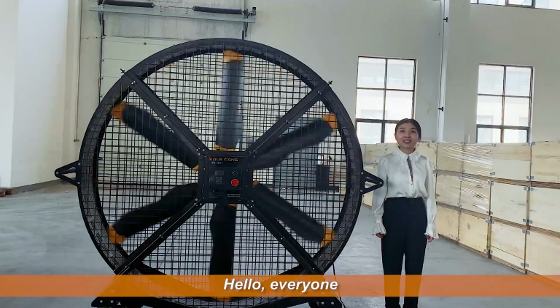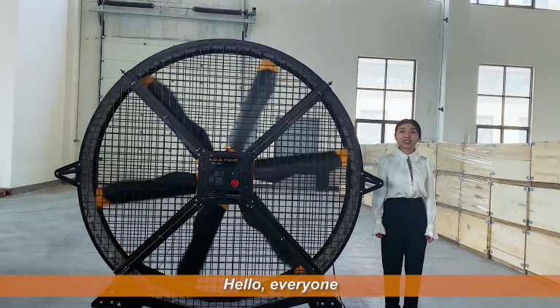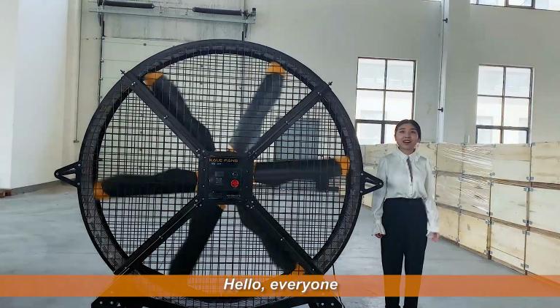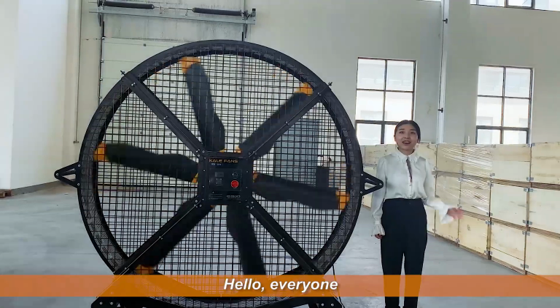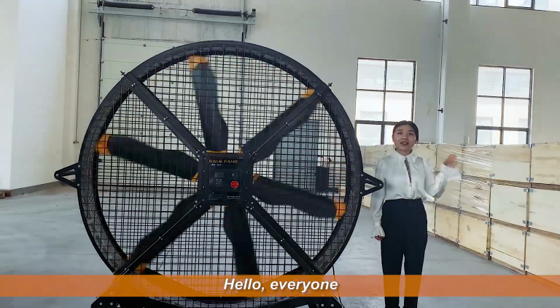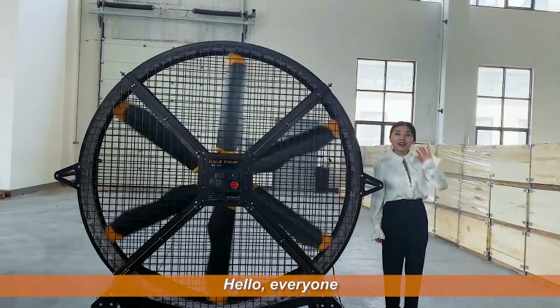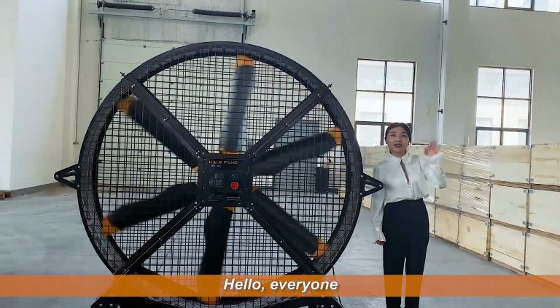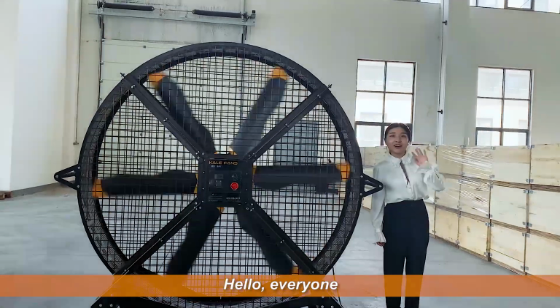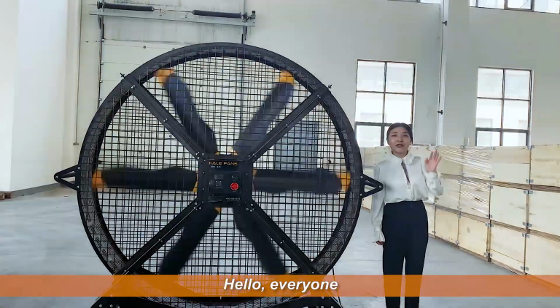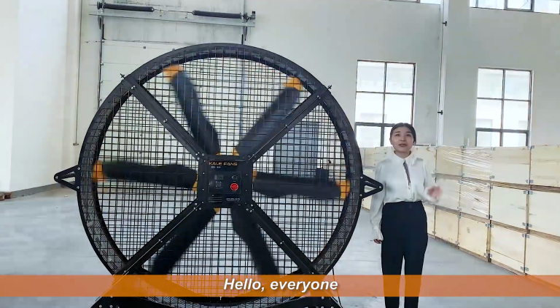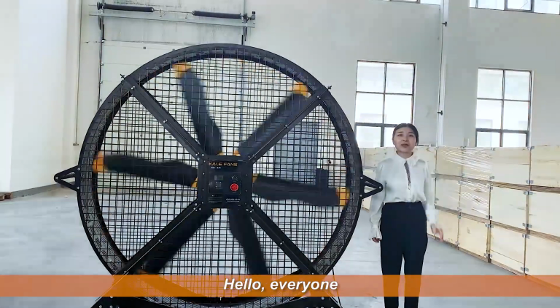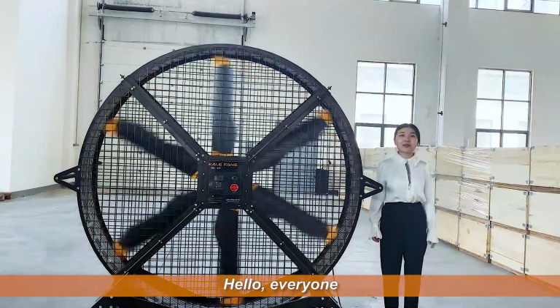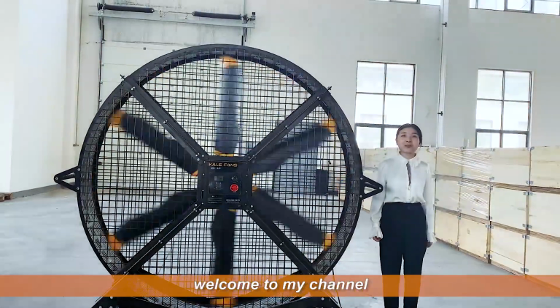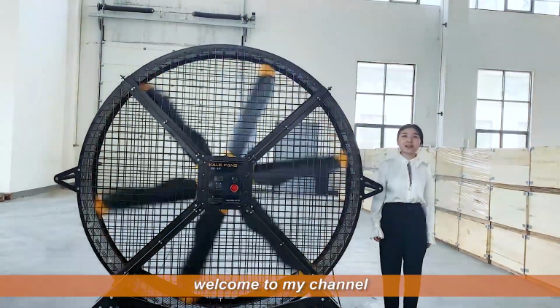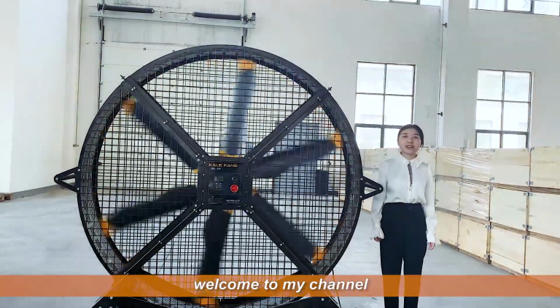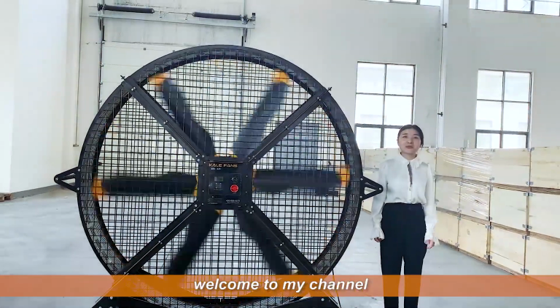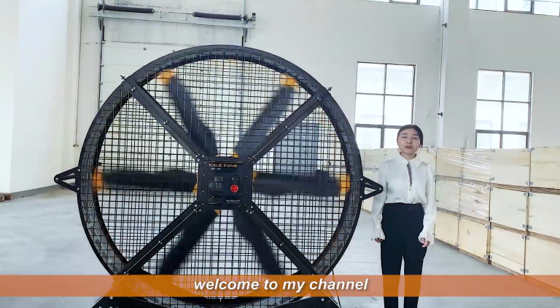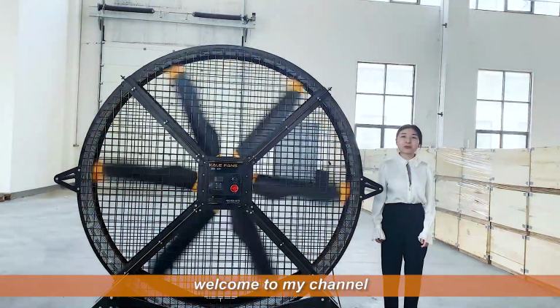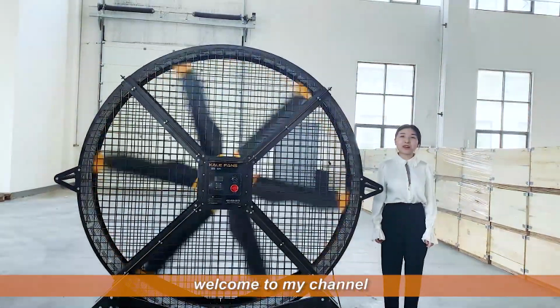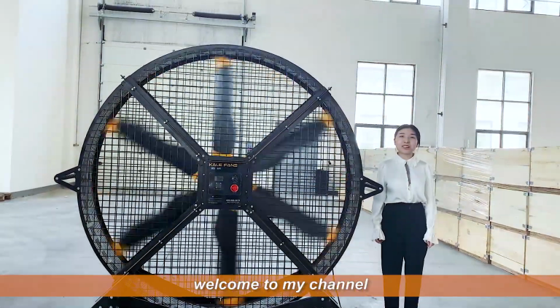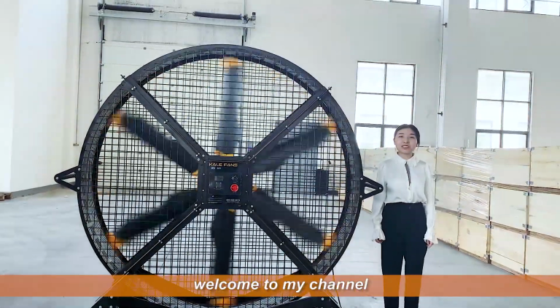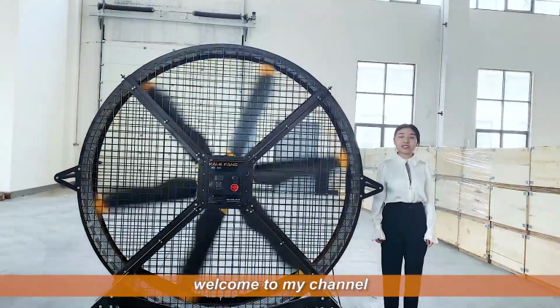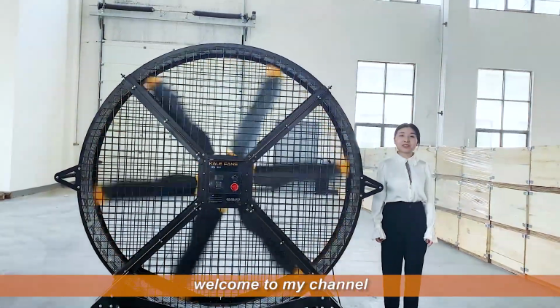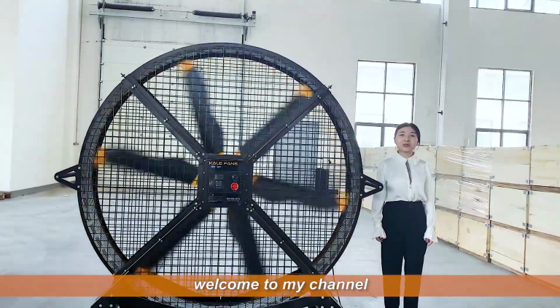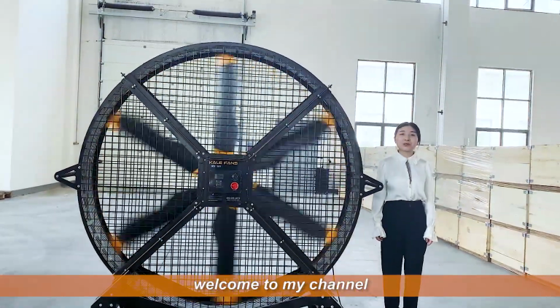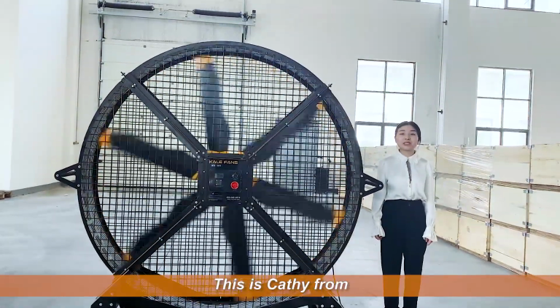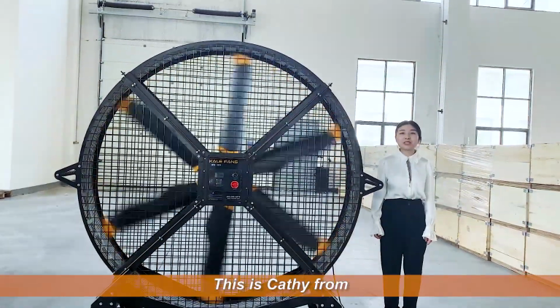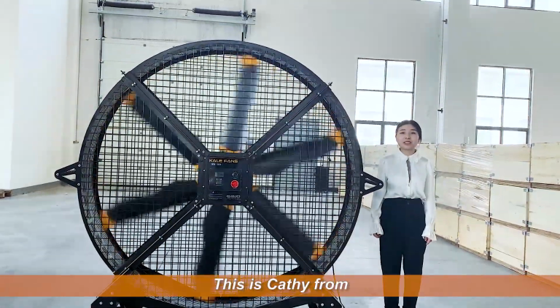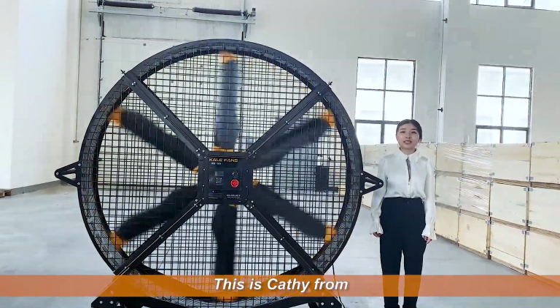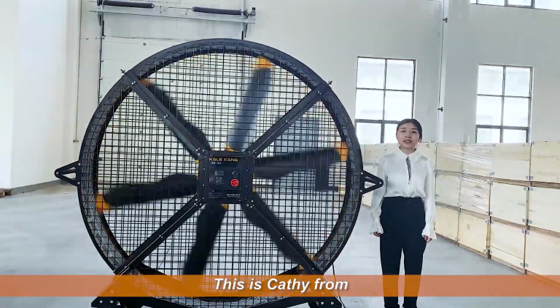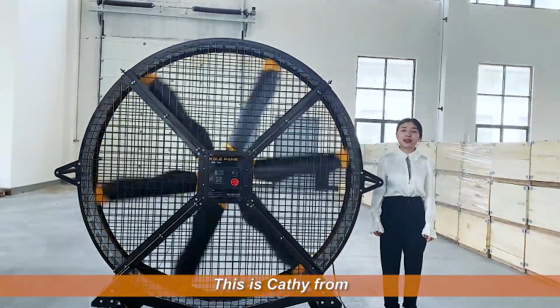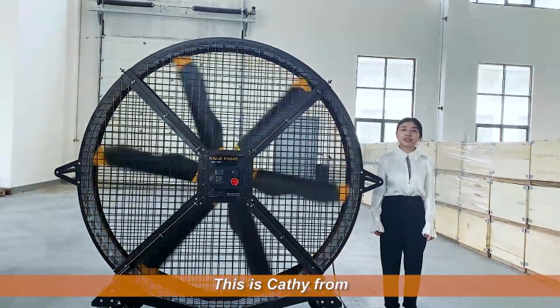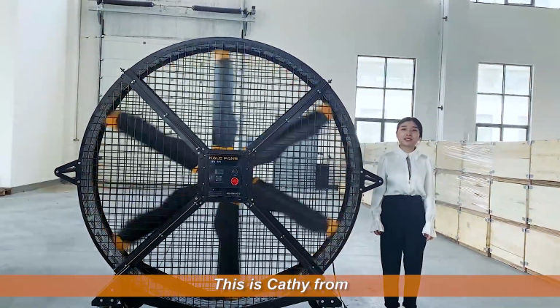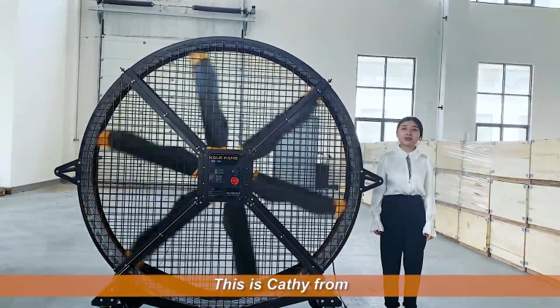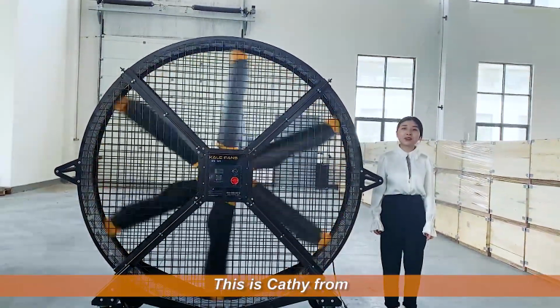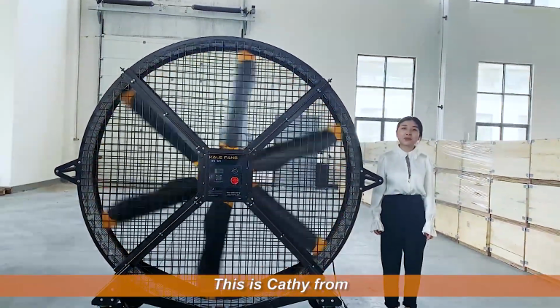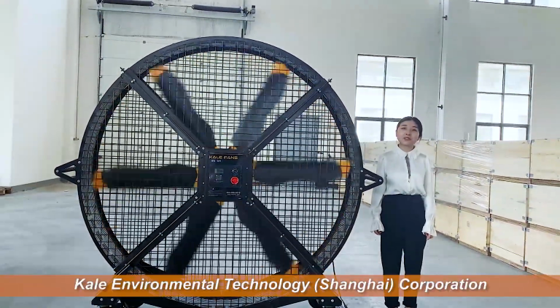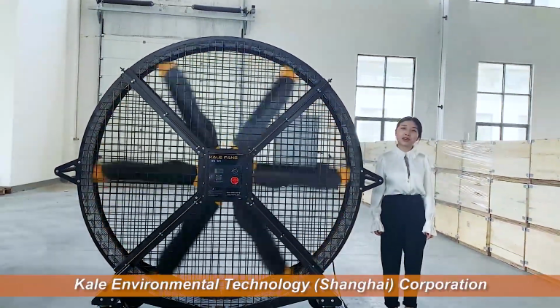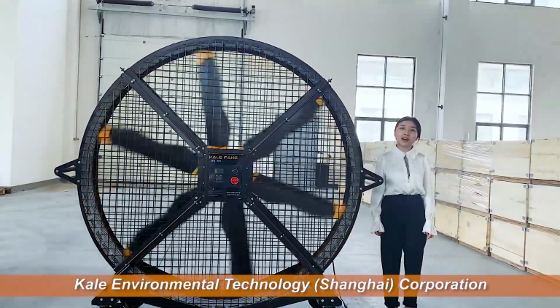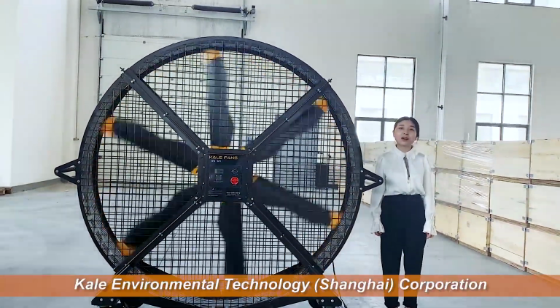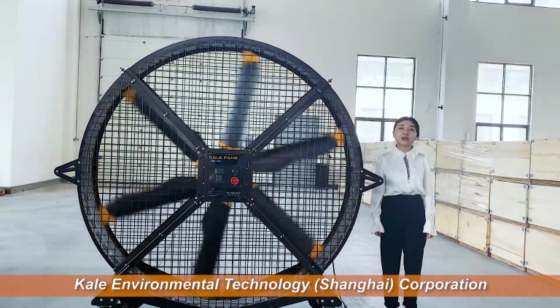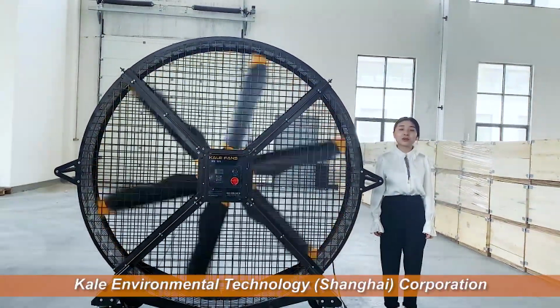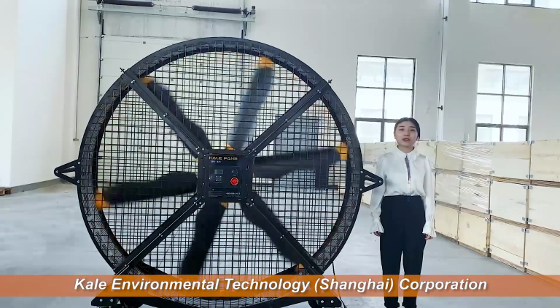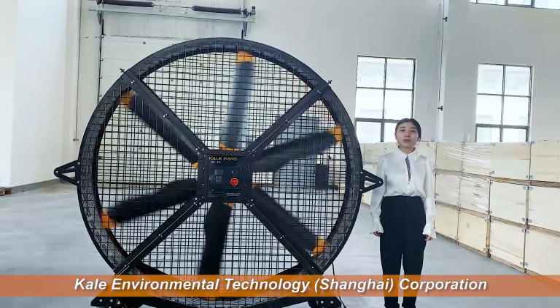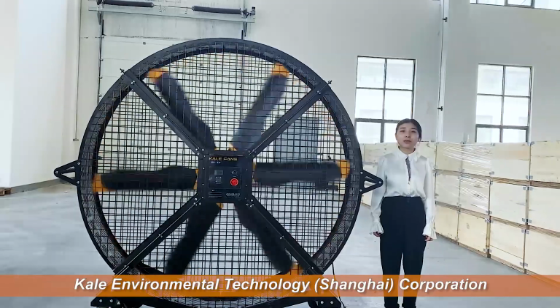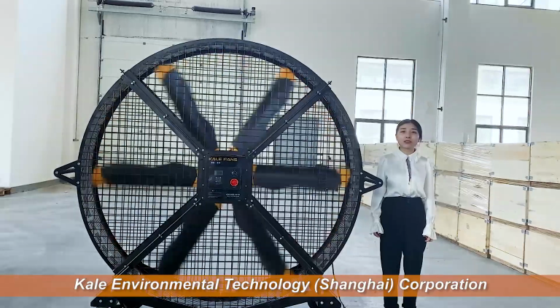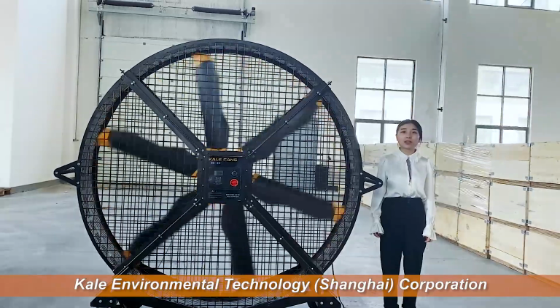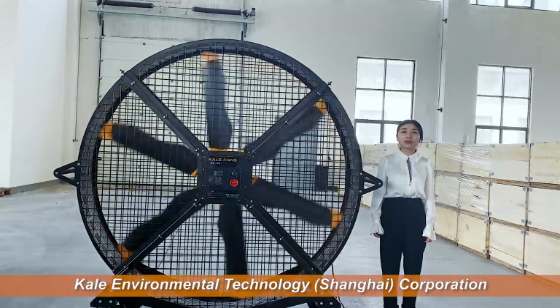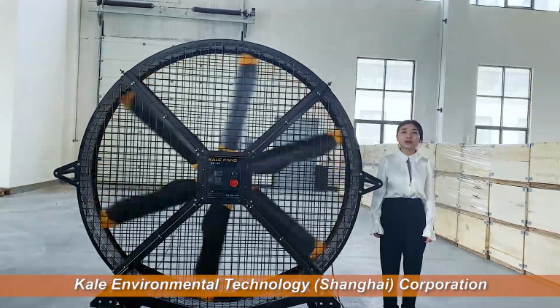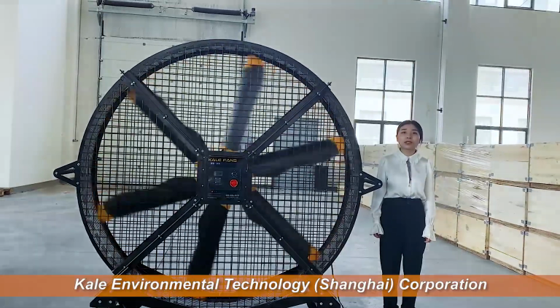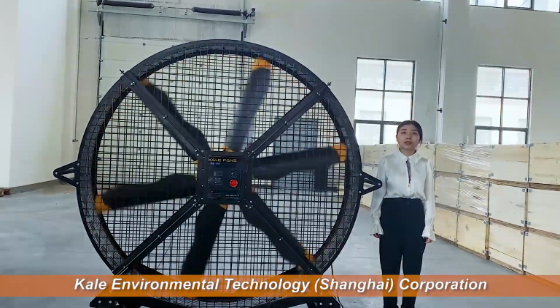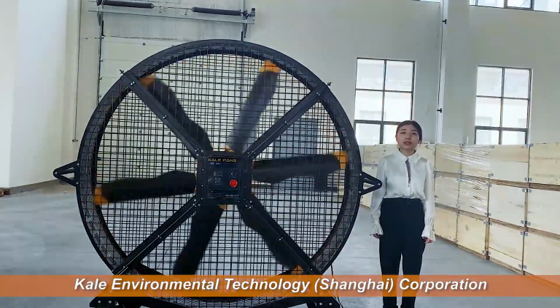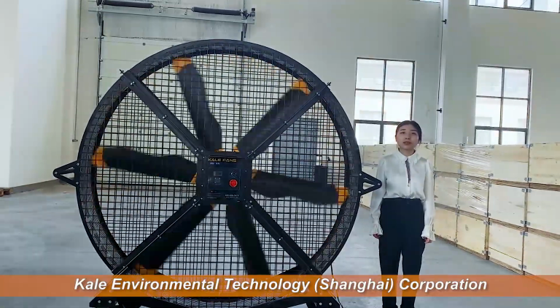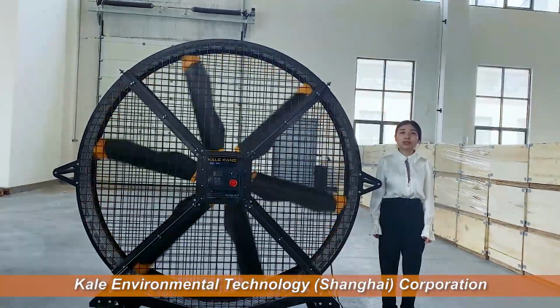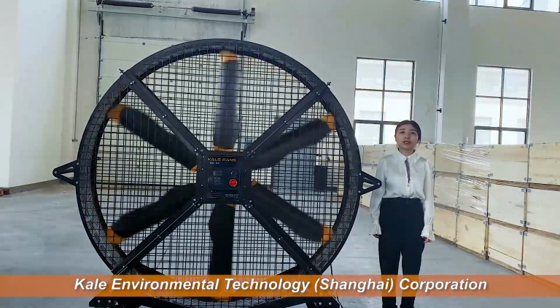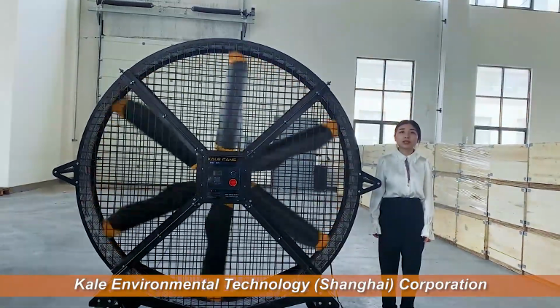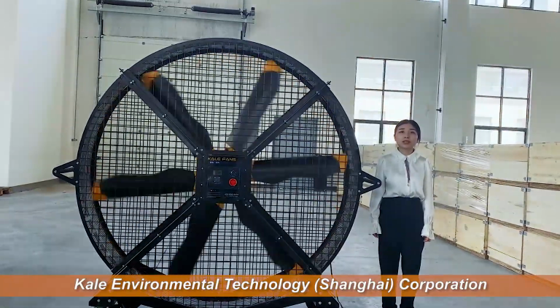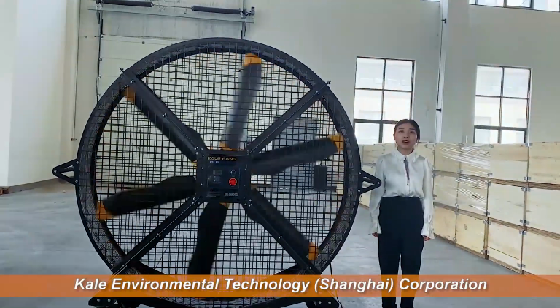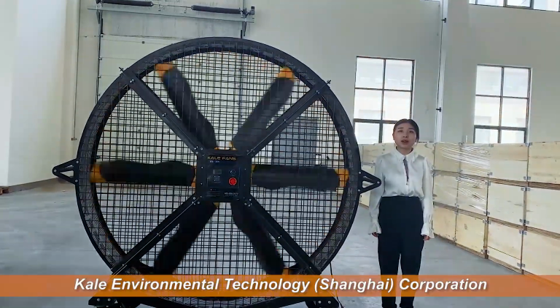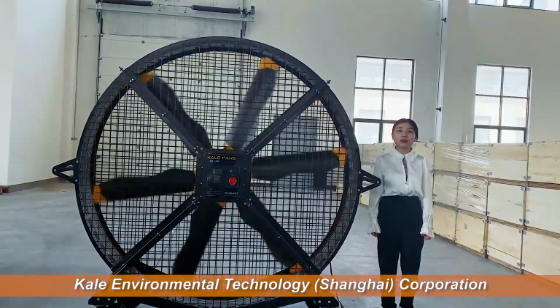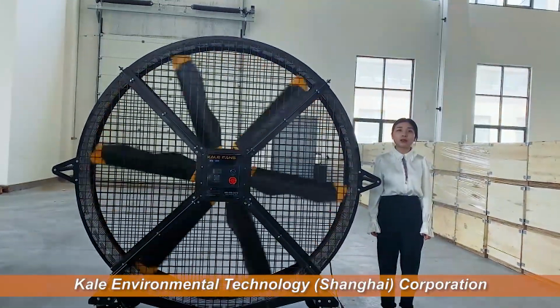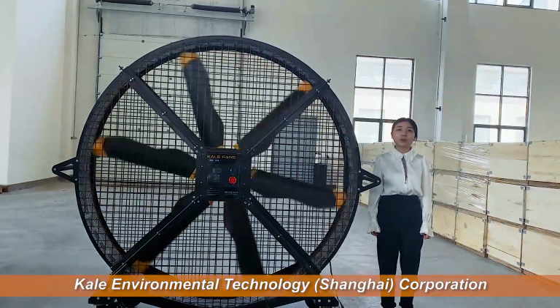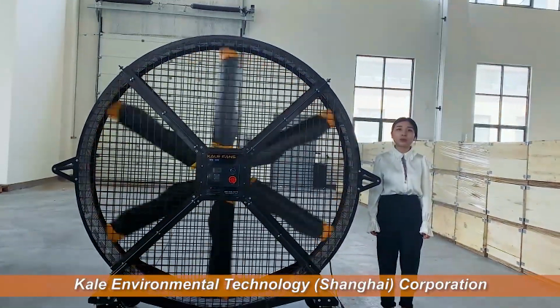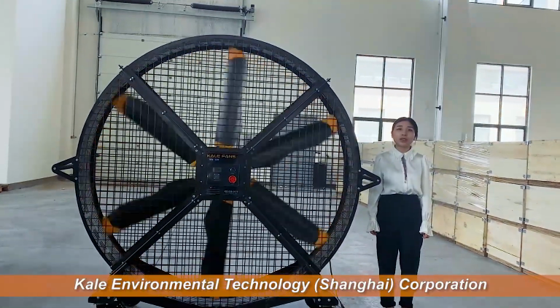Hello everyone, welcome to my channel. This is Cassie from KEL Environmental Technology, Shanghai Corporation.